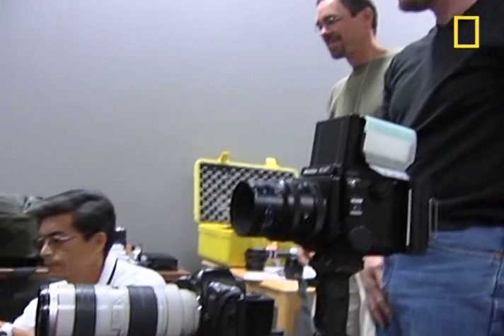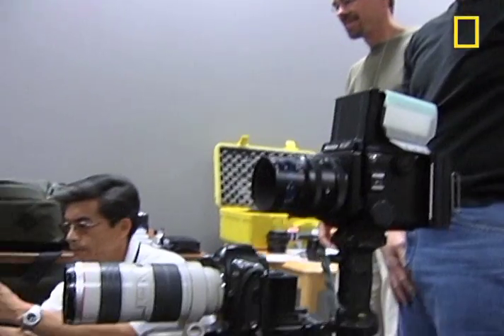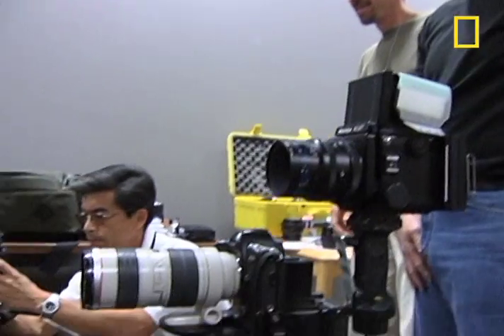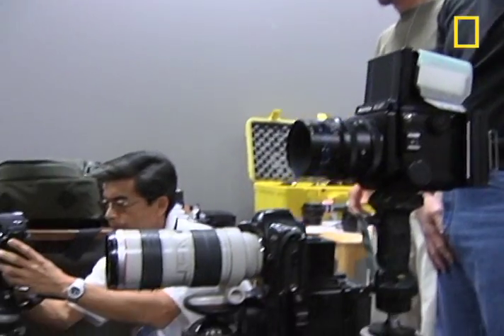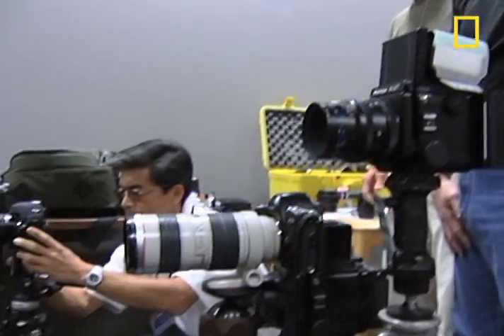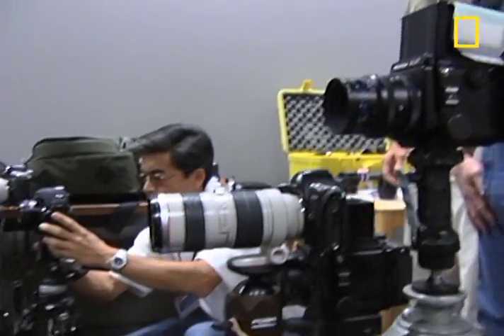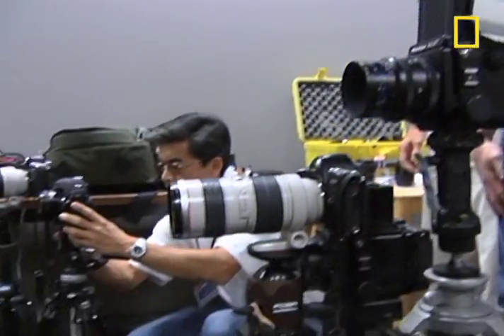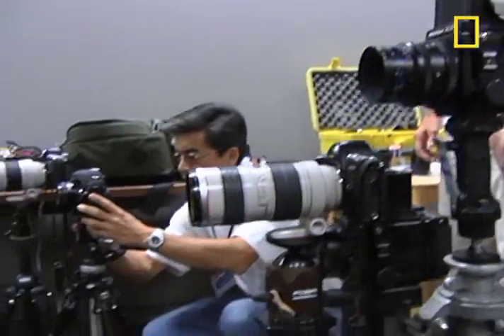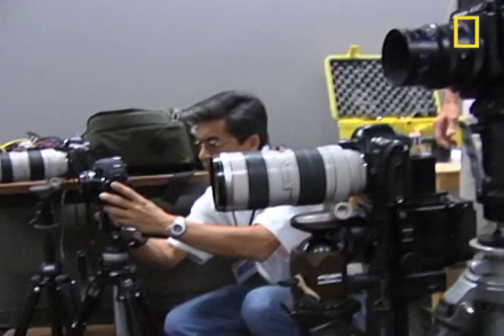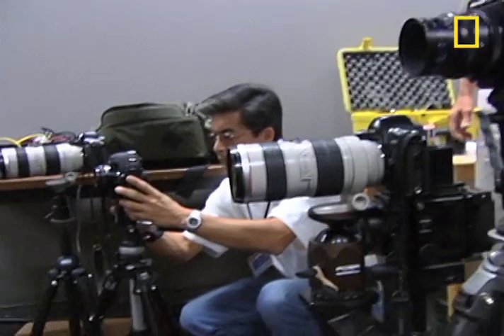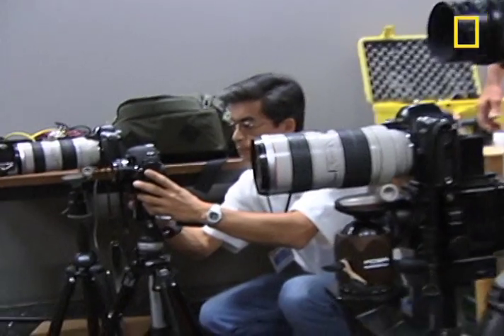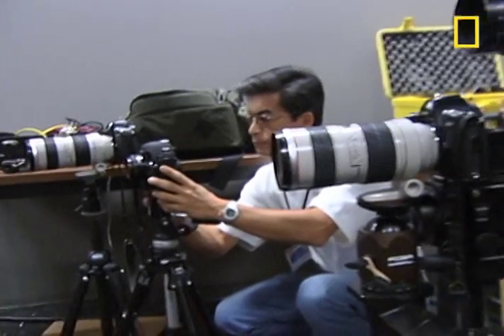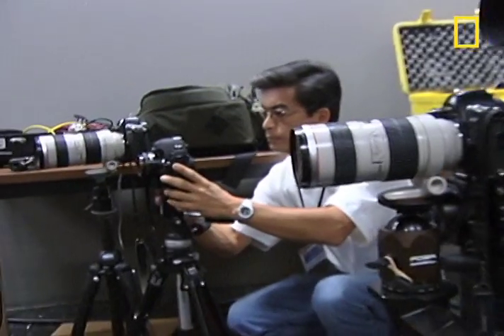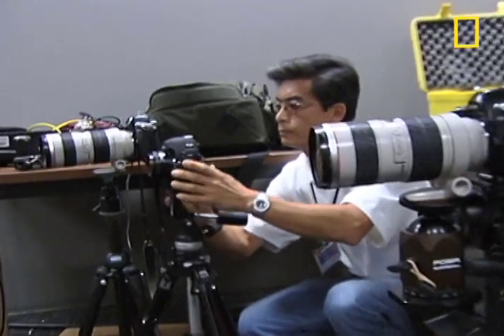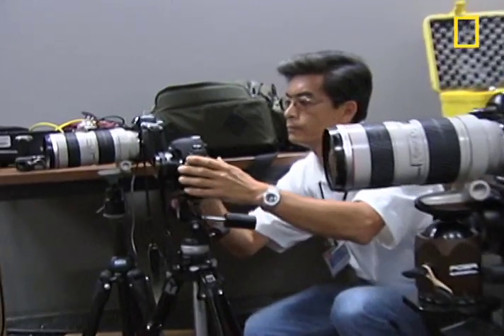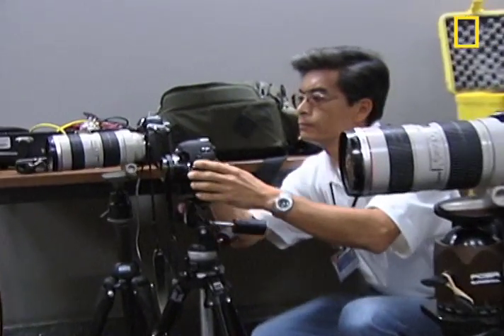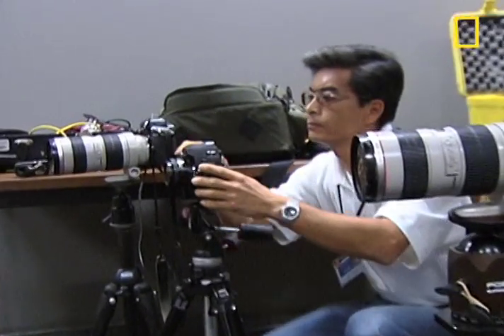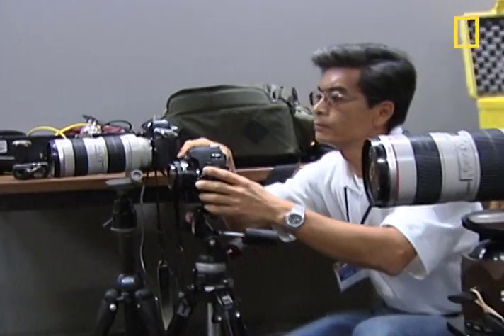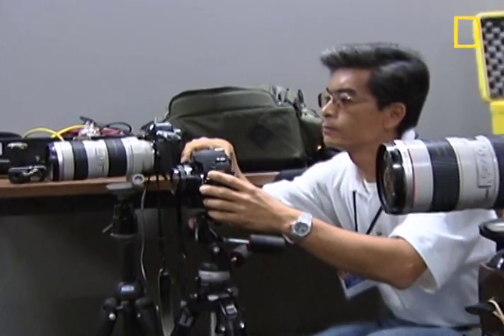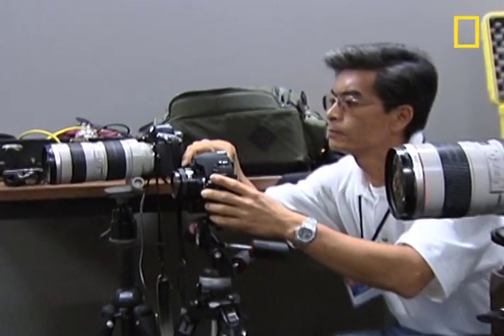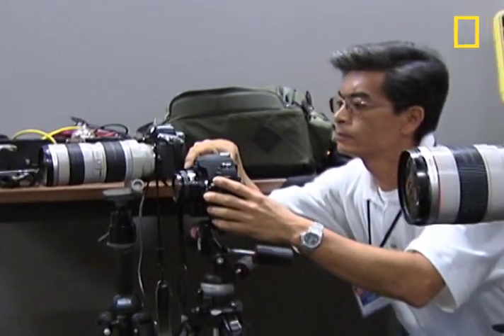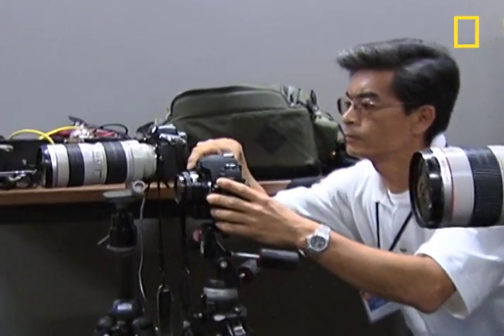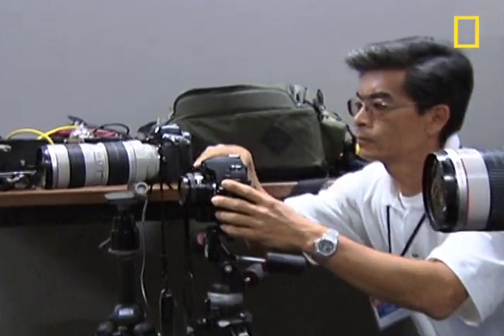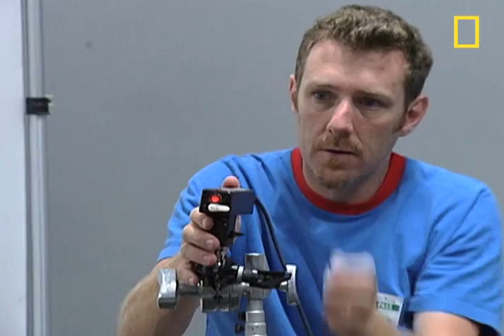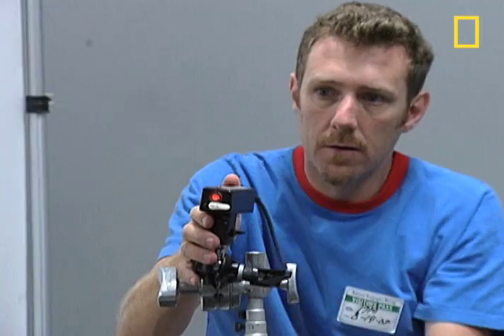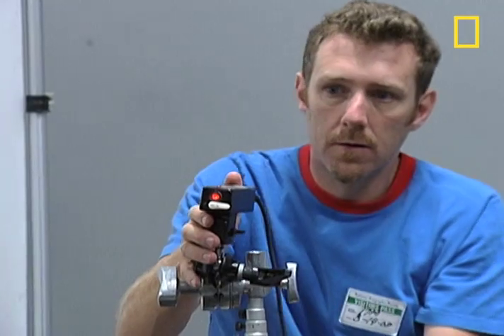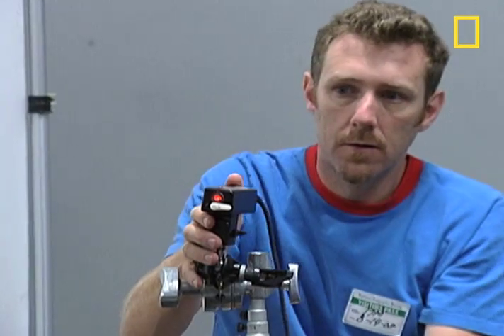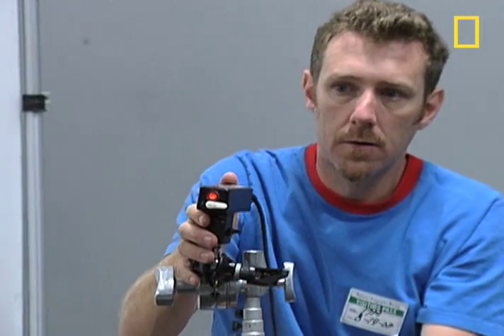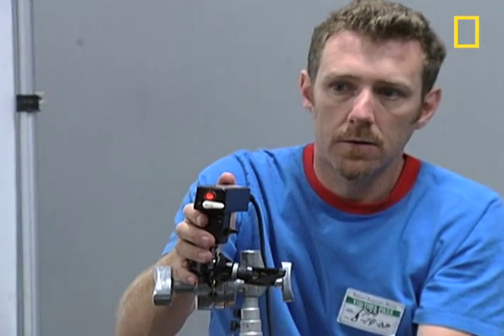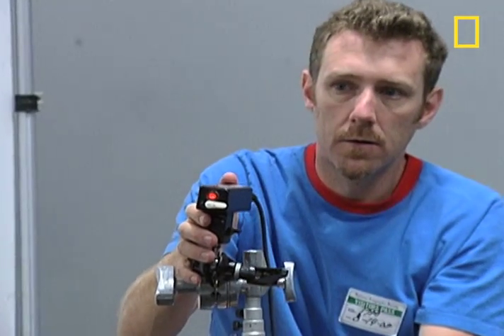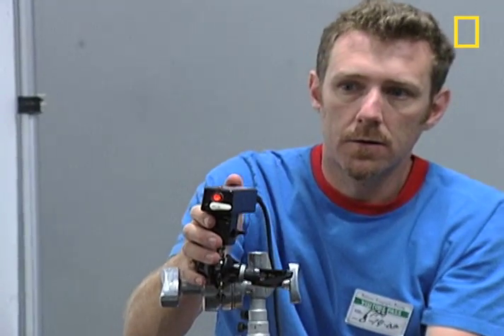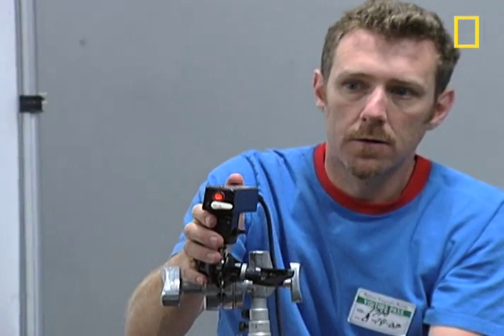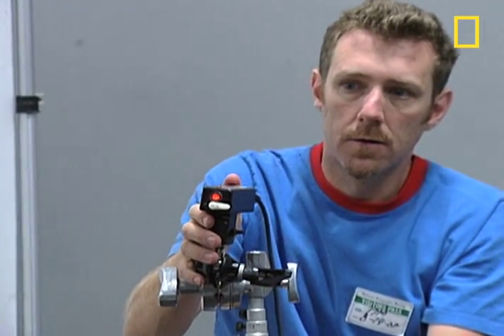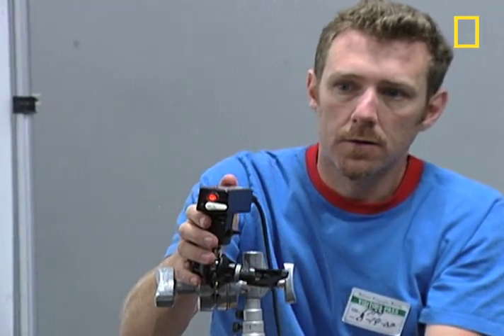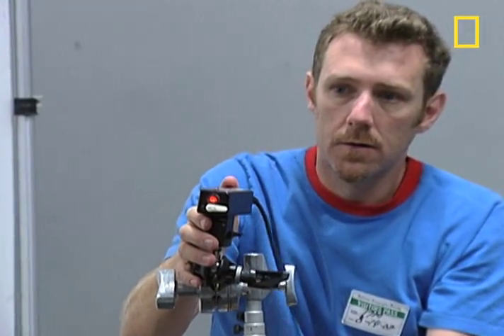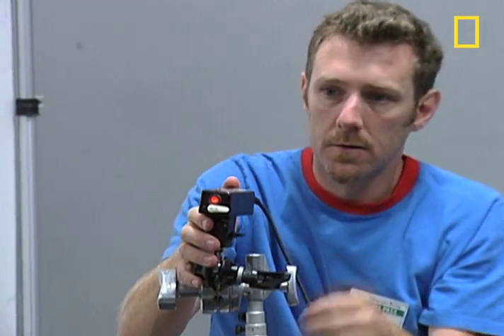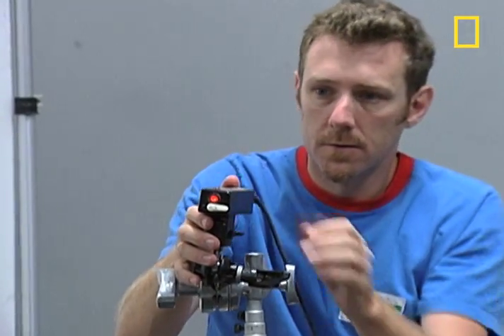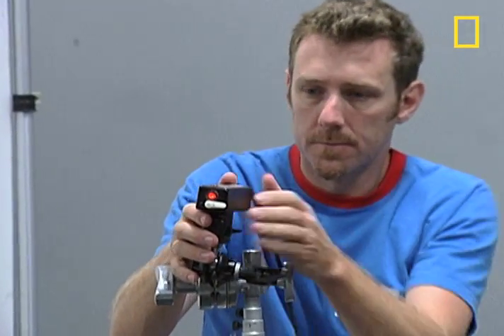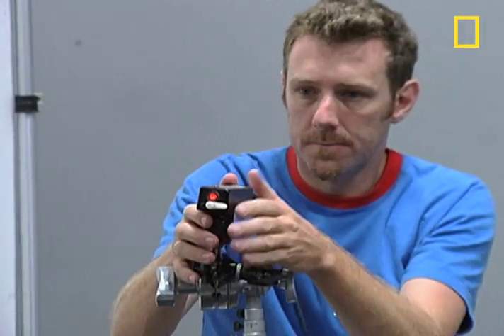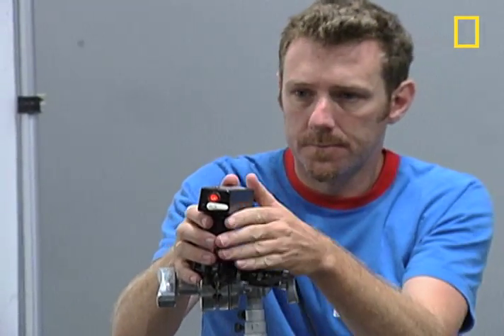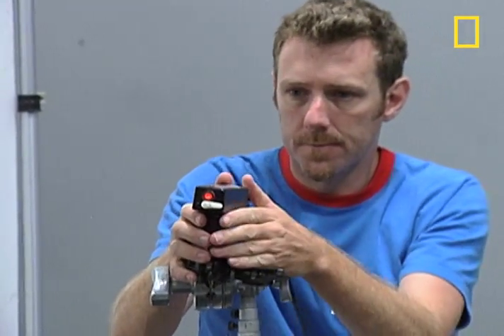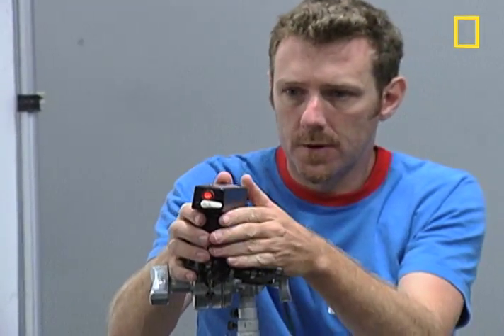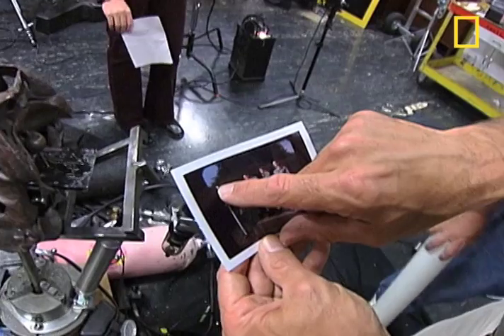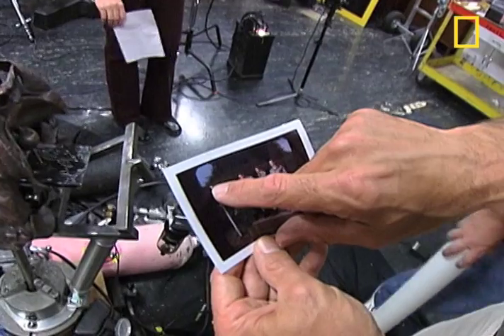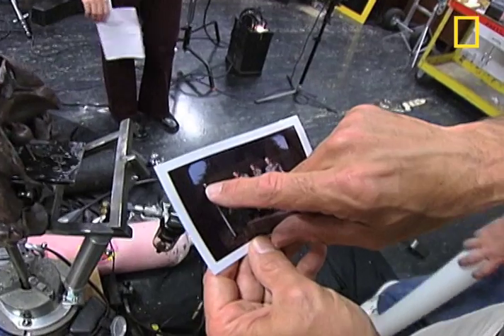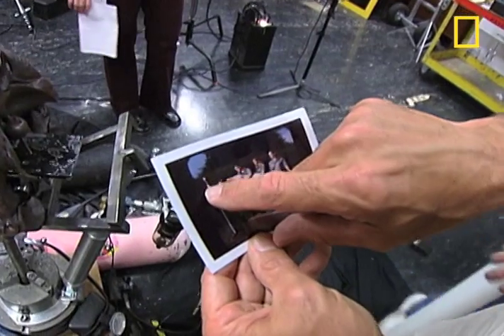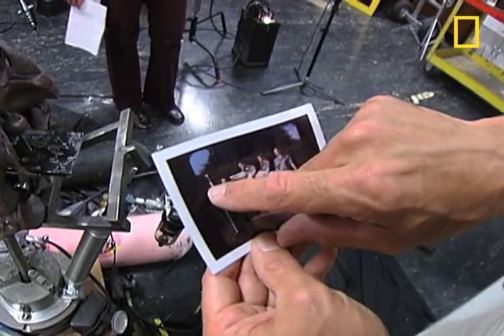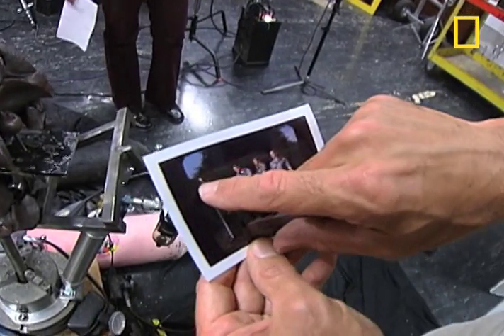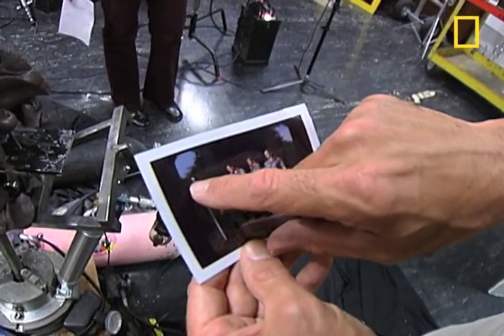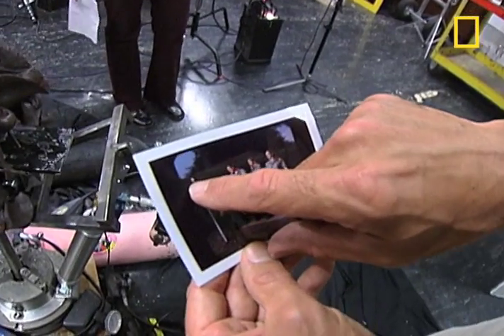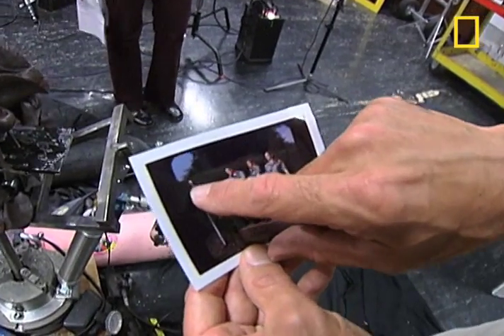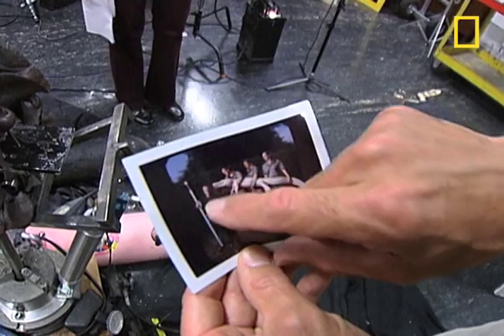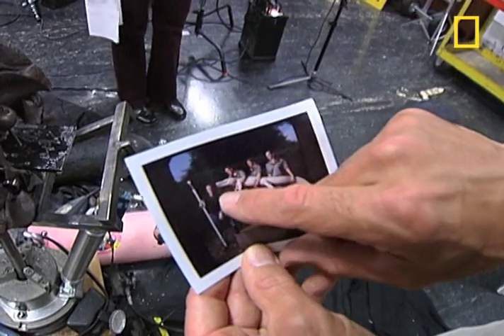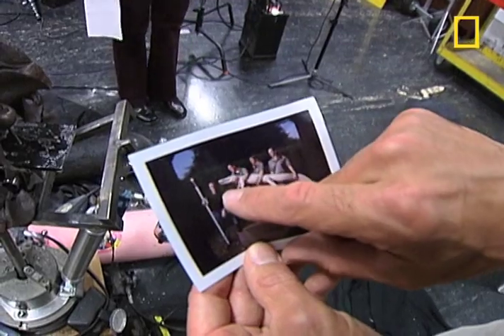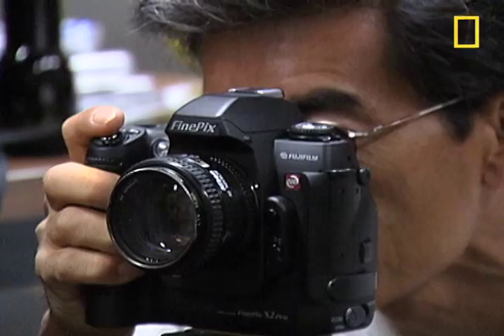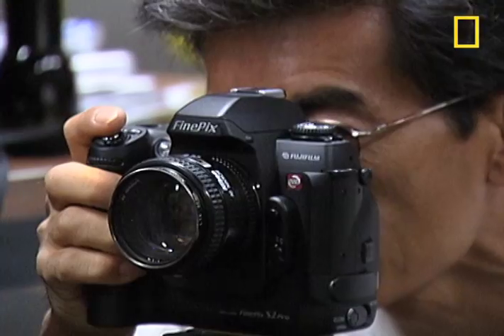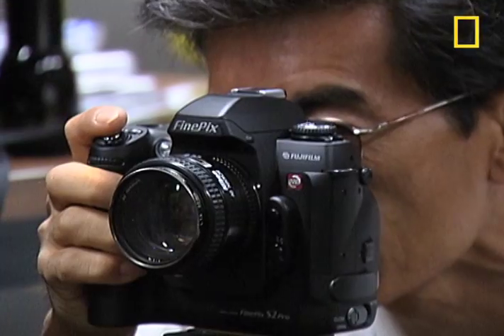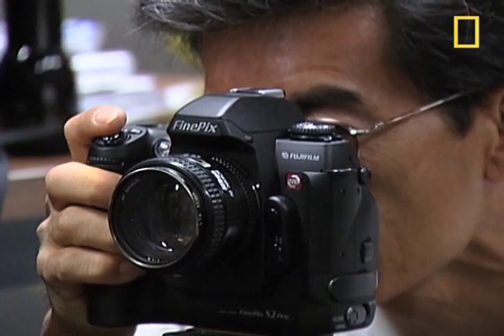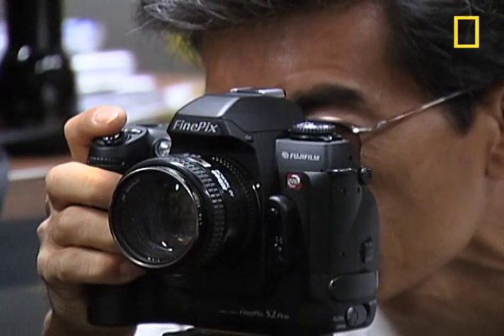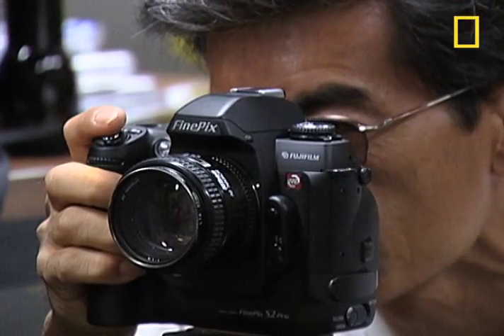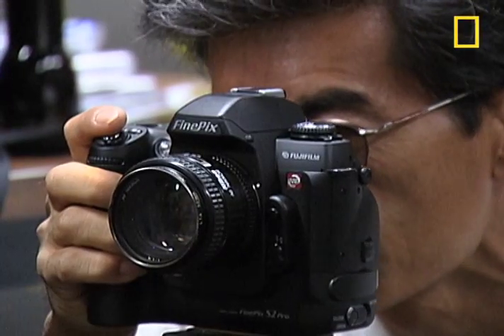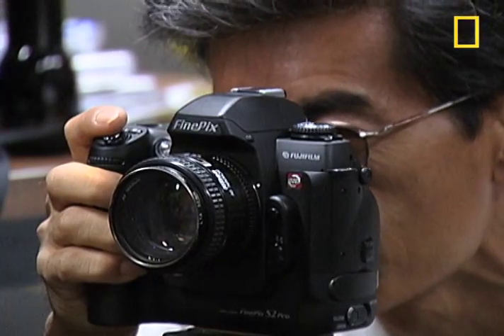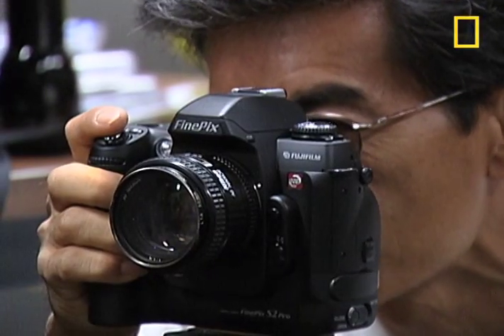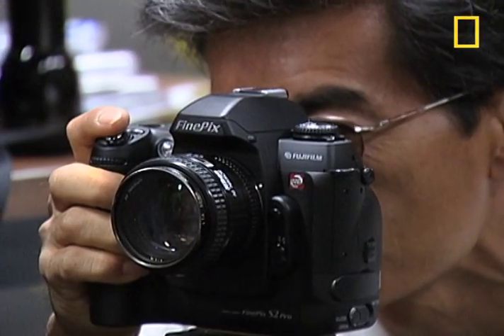They use several cameras along with laser-triggered strobe lights. An additional Polaroid camera will let them know immediately if it's all working.